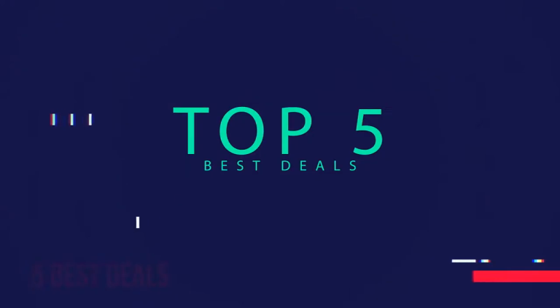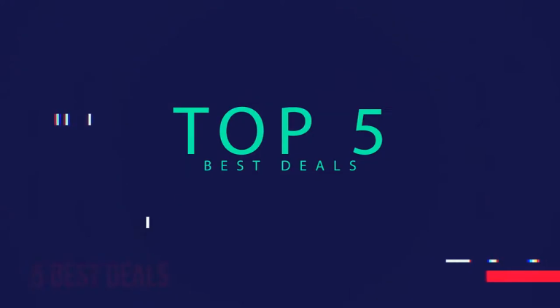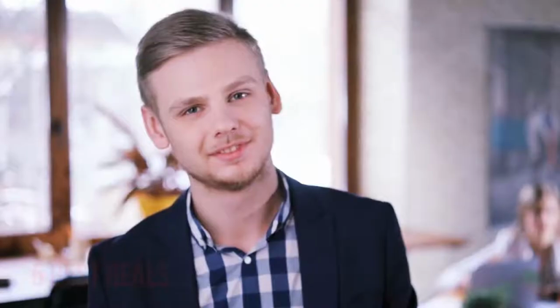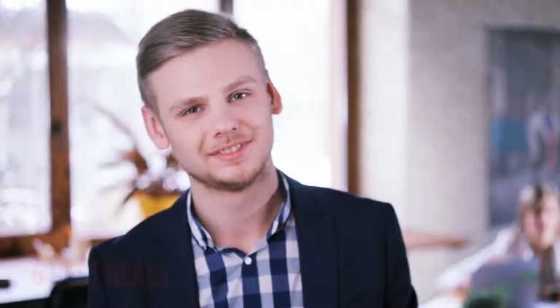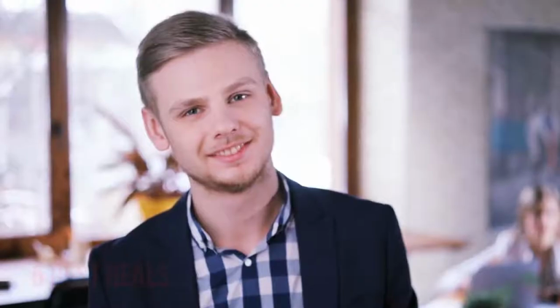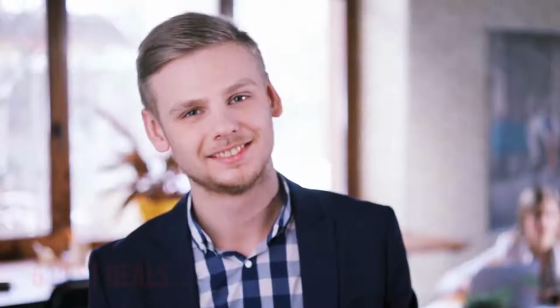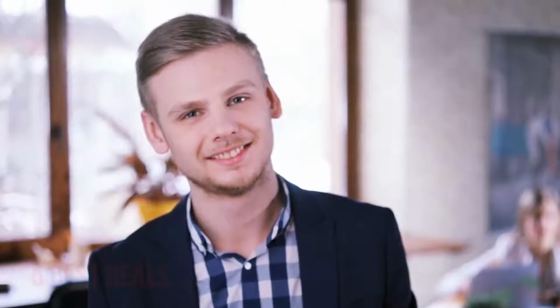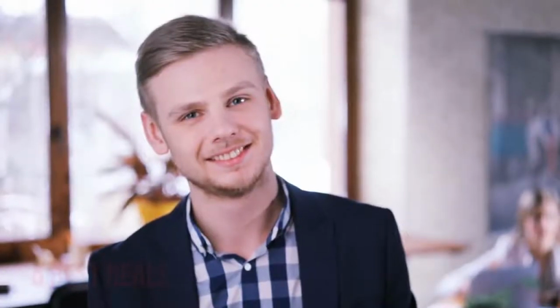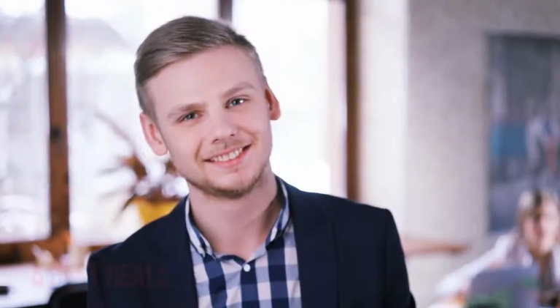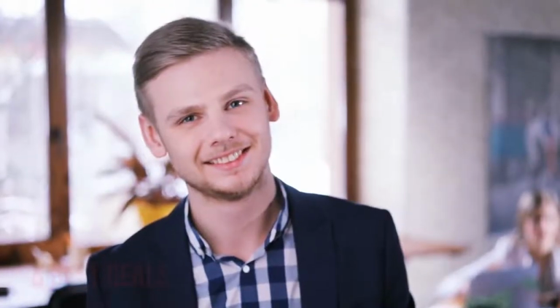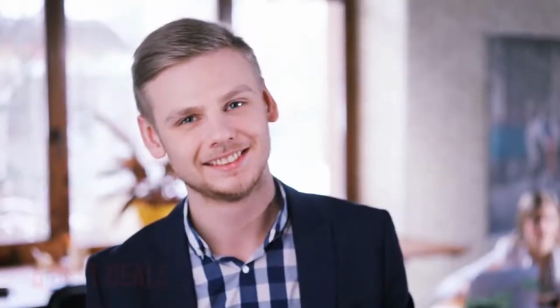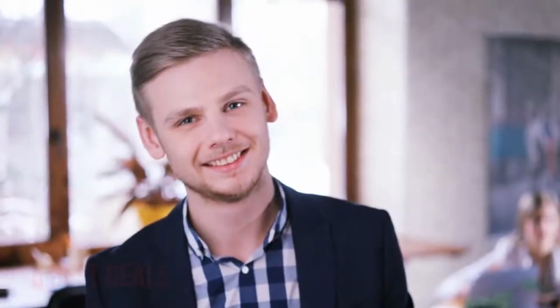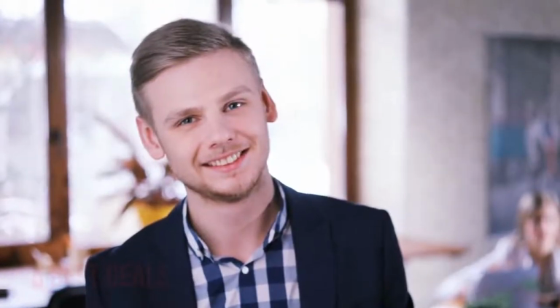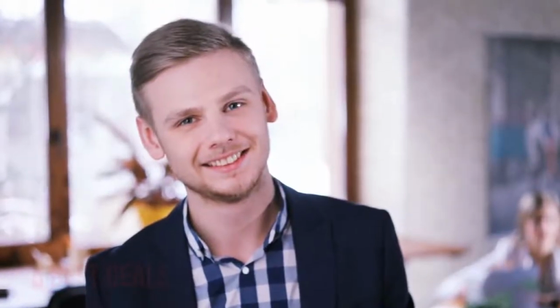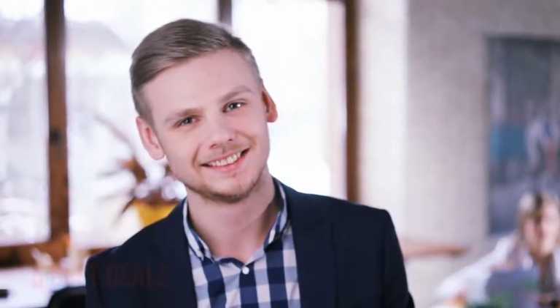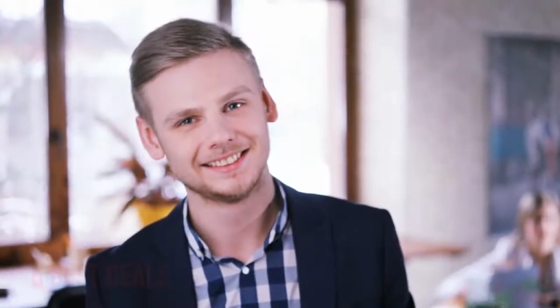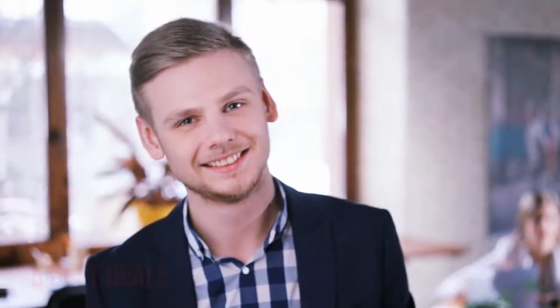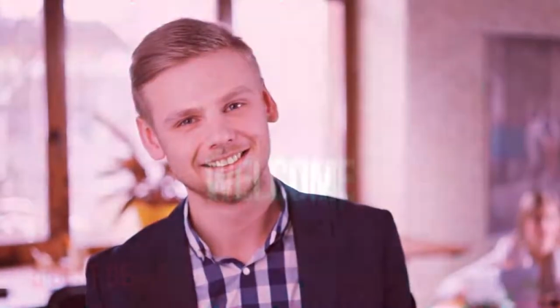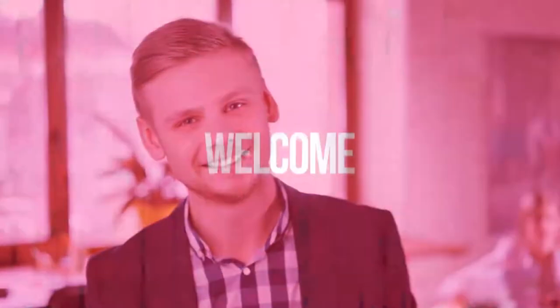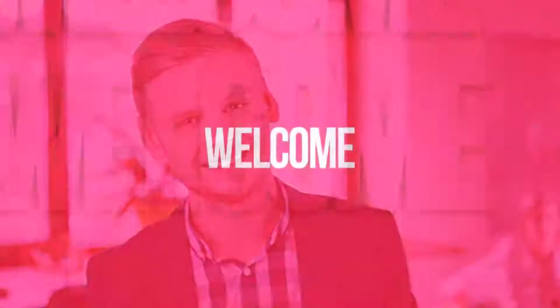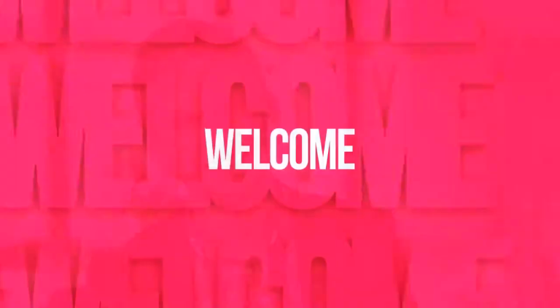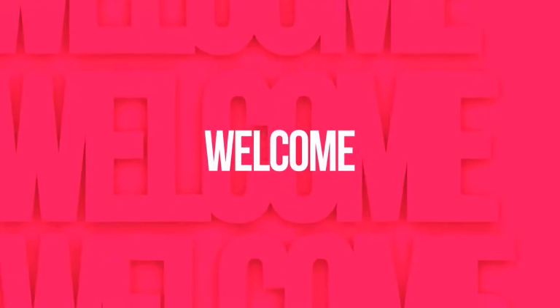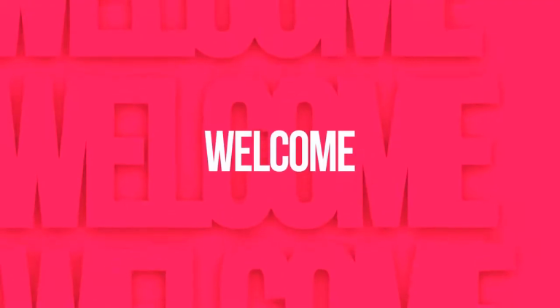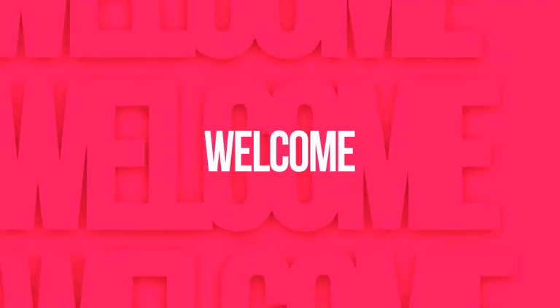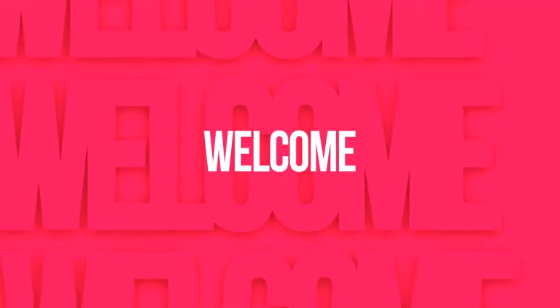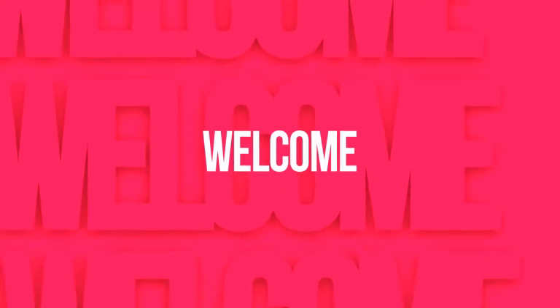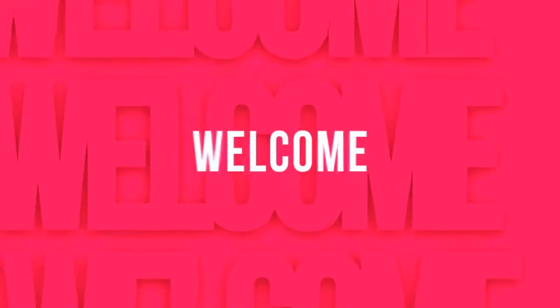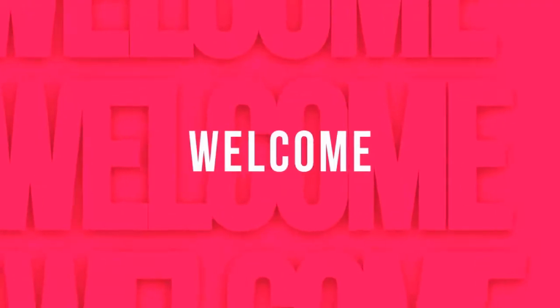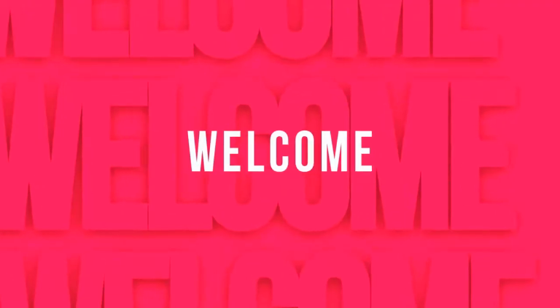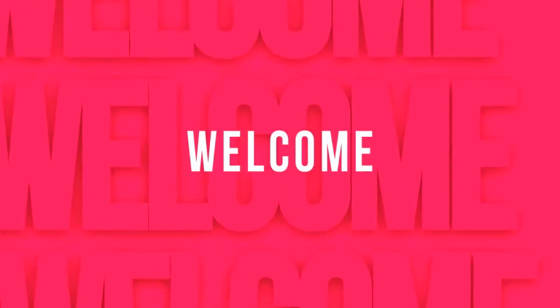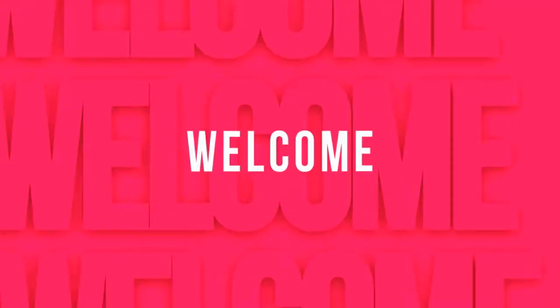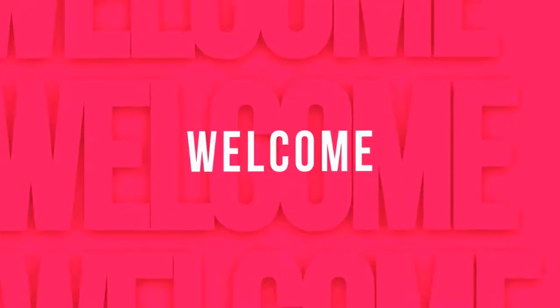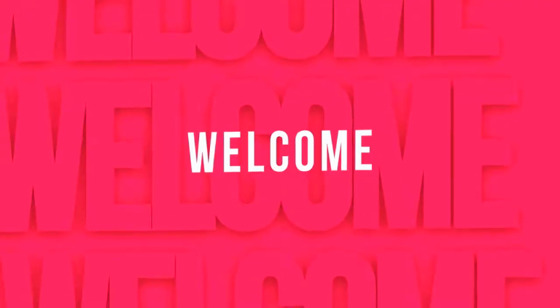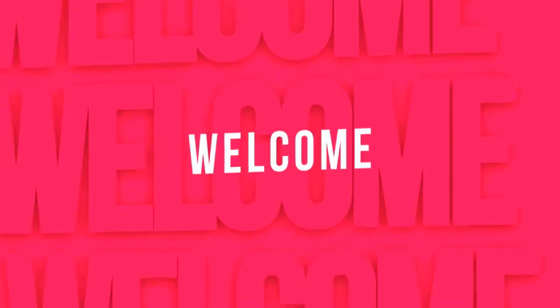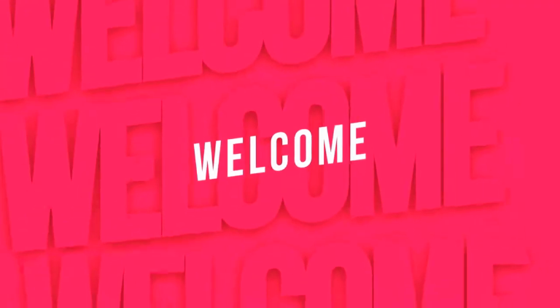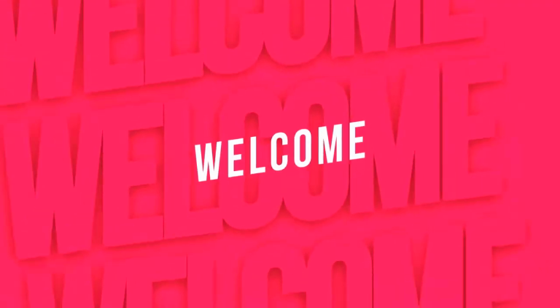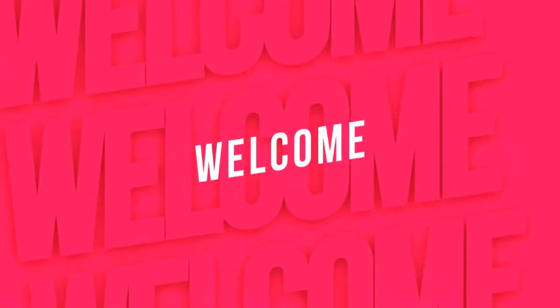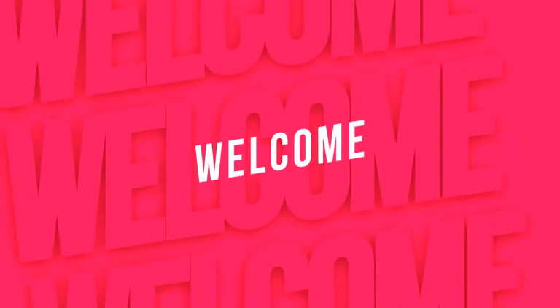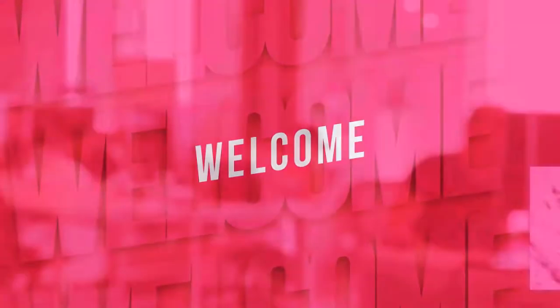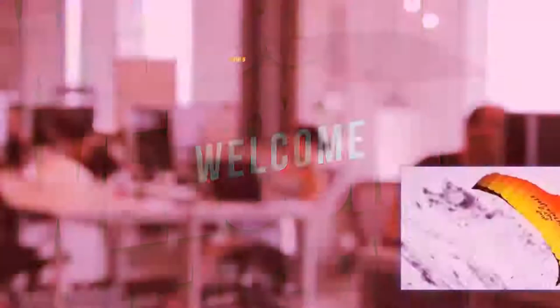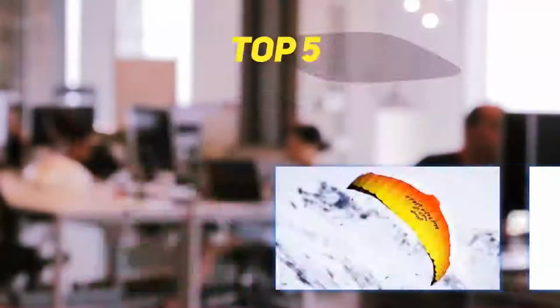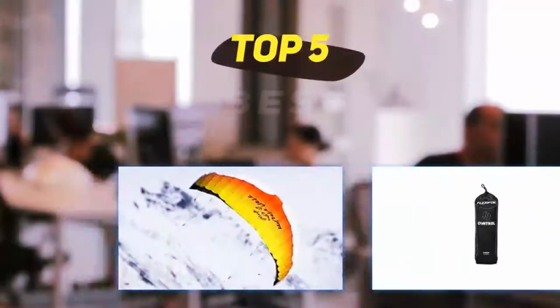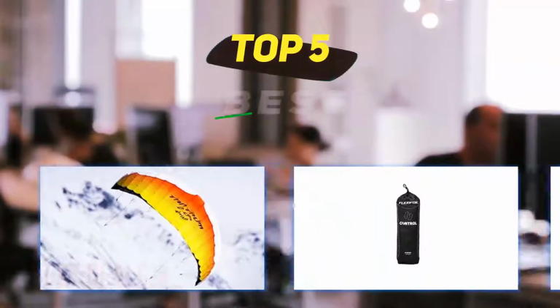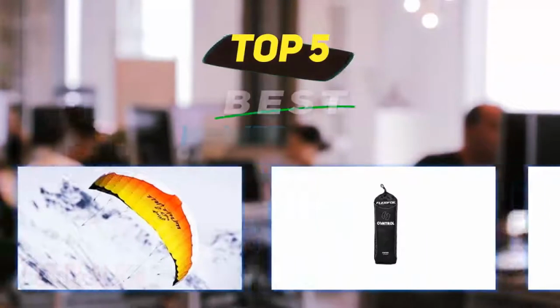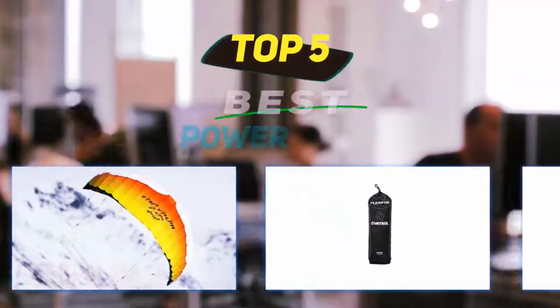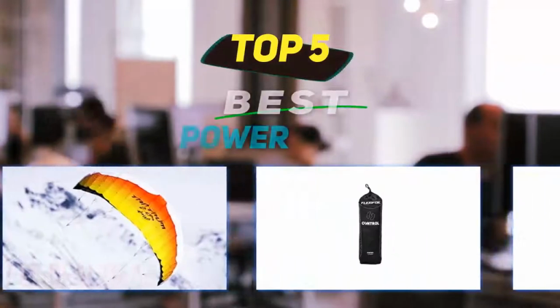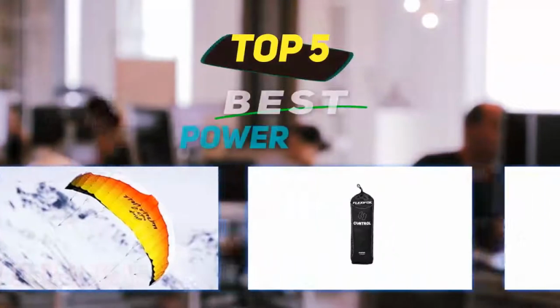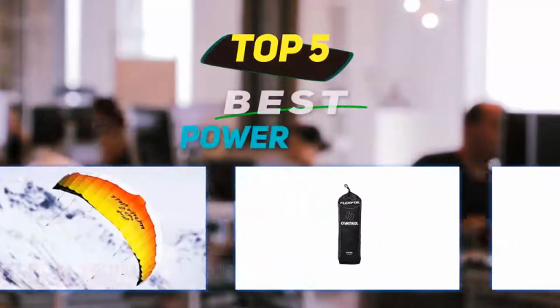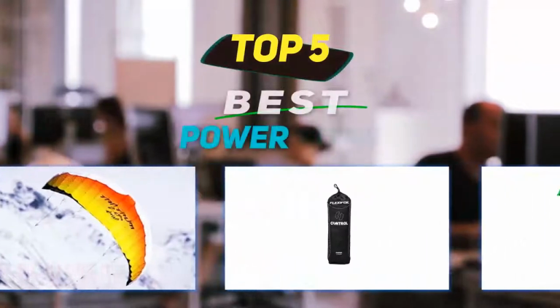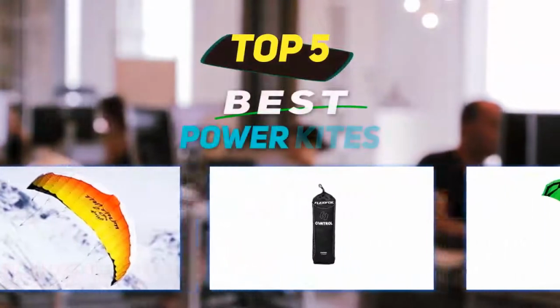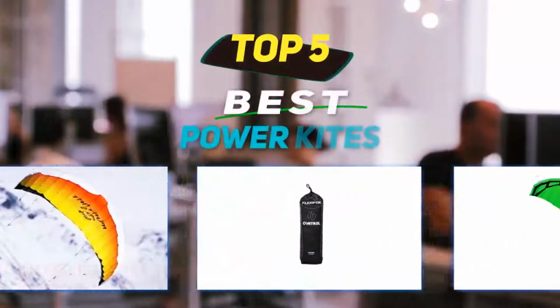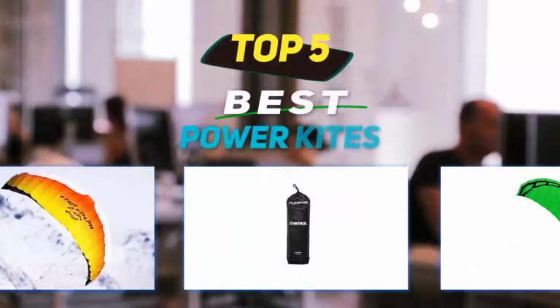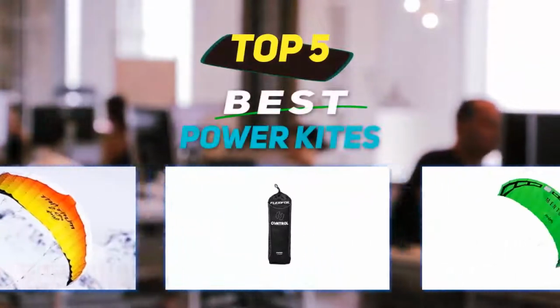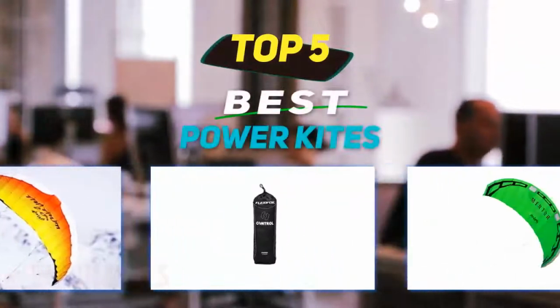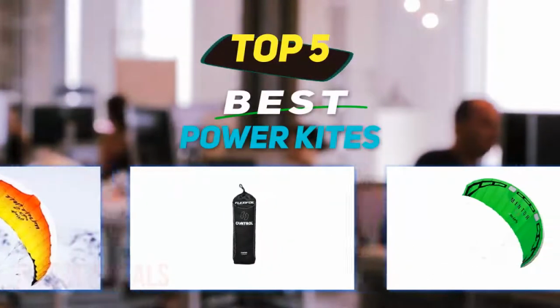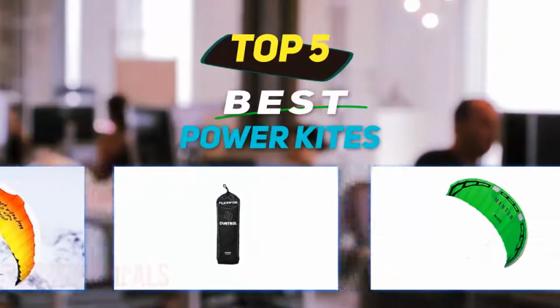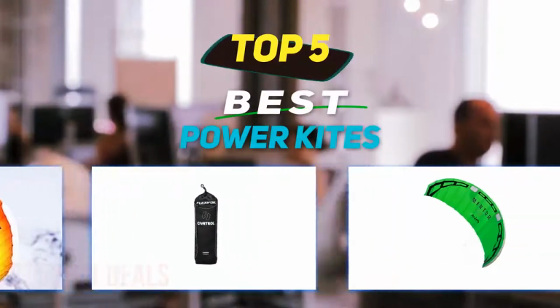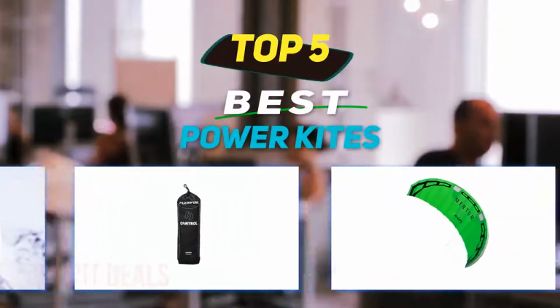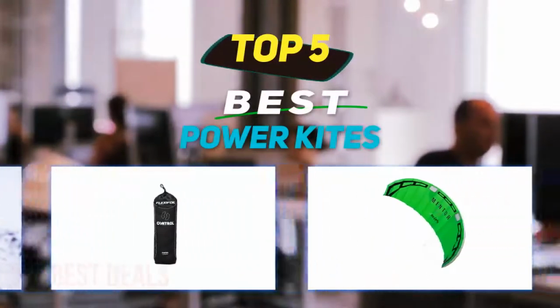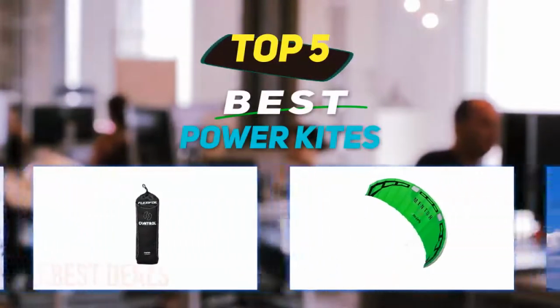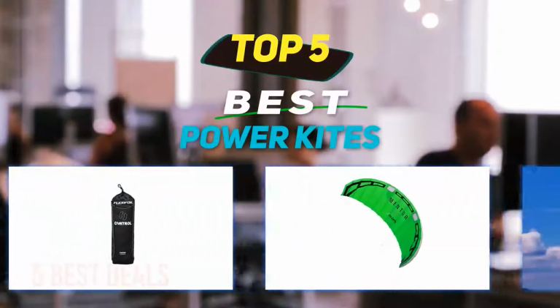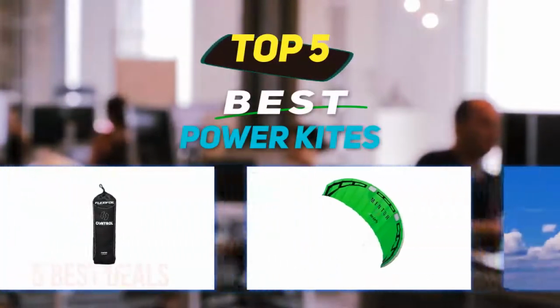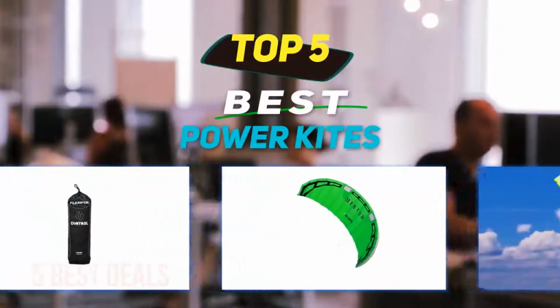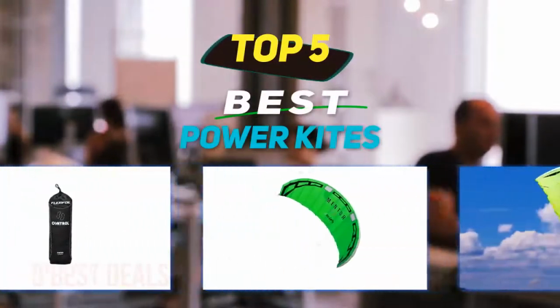Hey guys, welcome back to my channel. In this video, I'm going to talk about the top five best power kites.